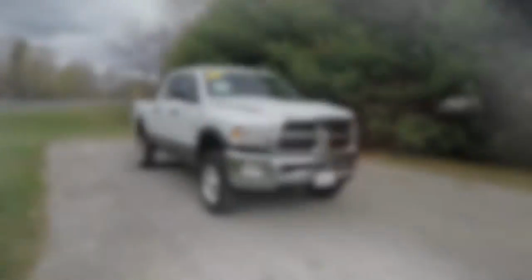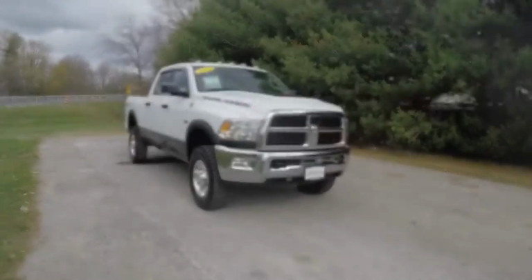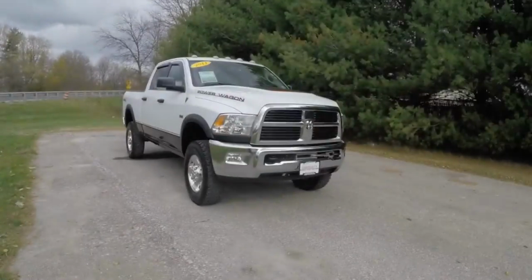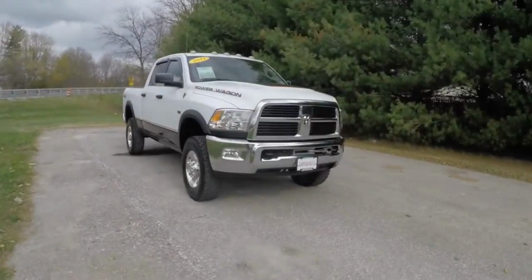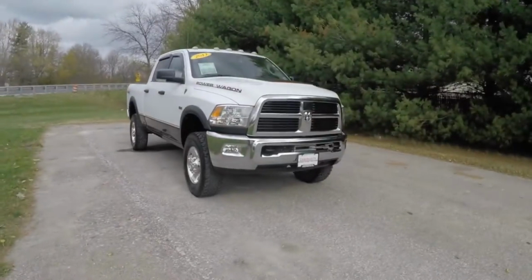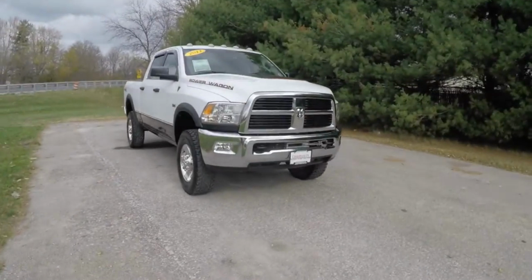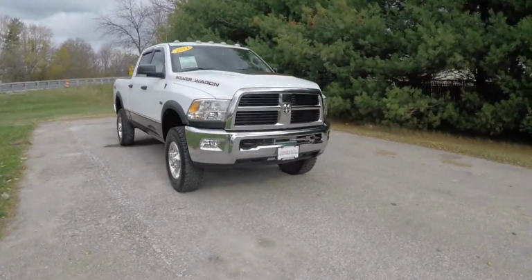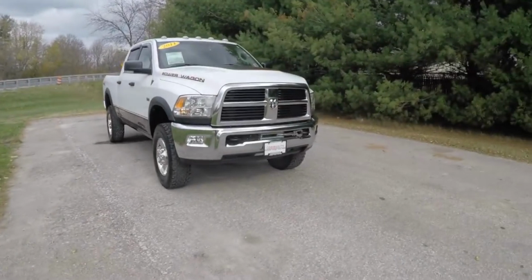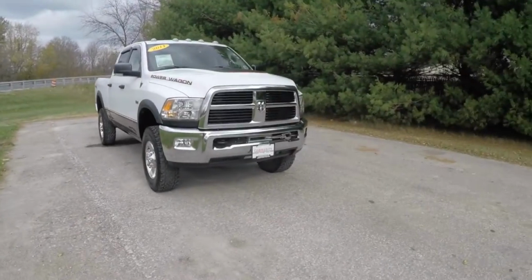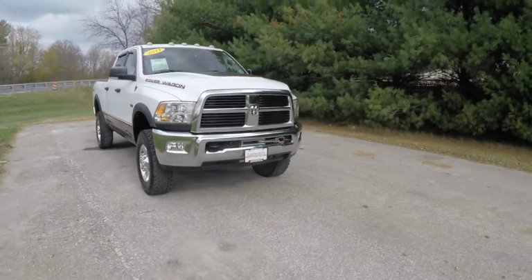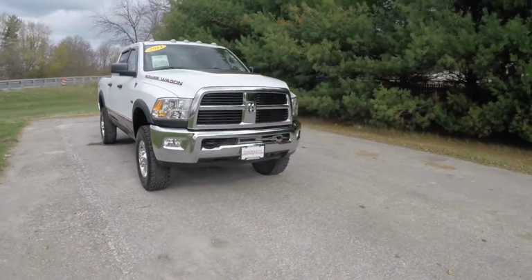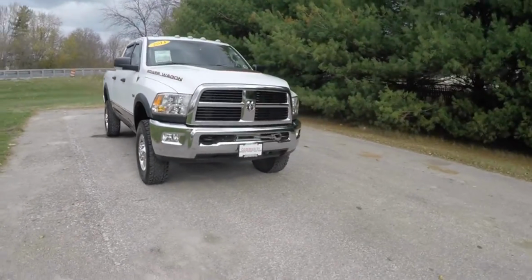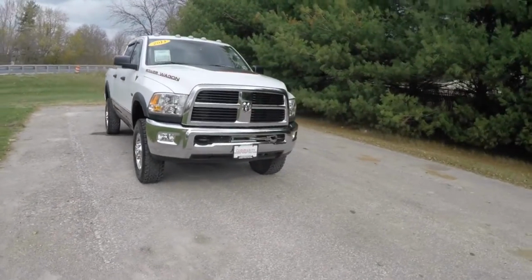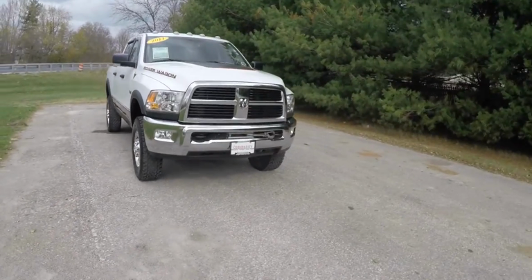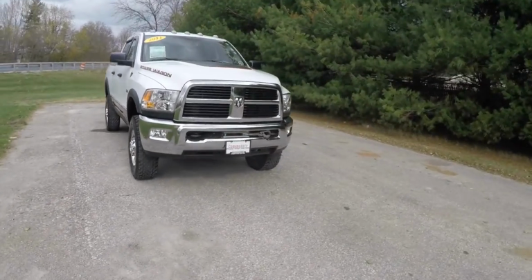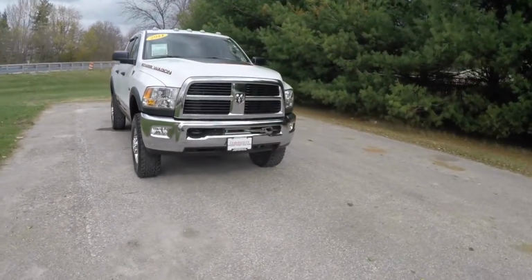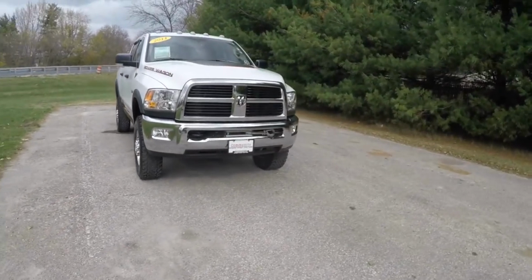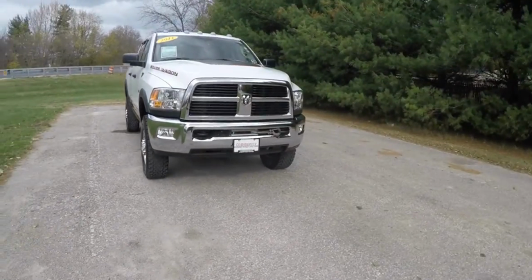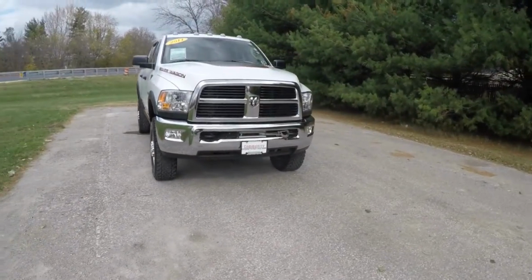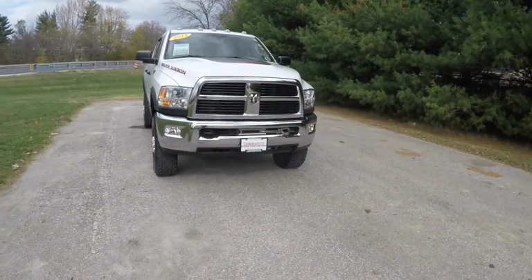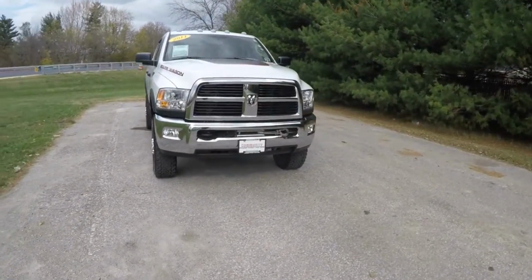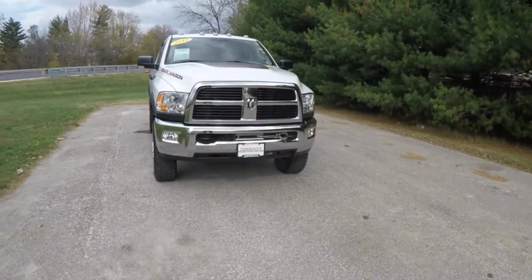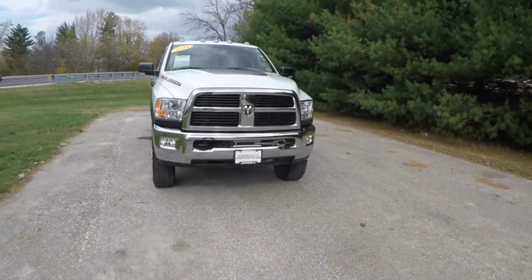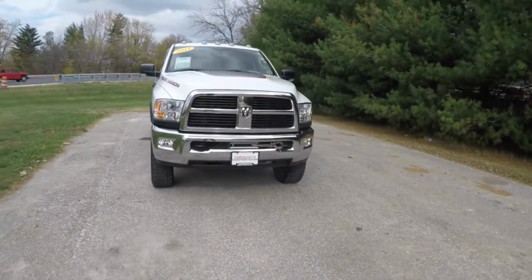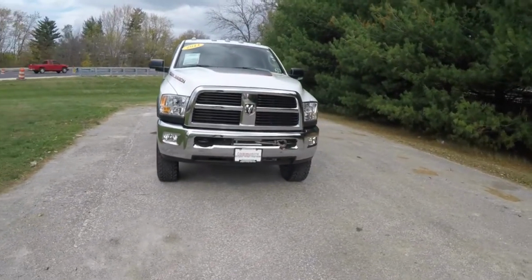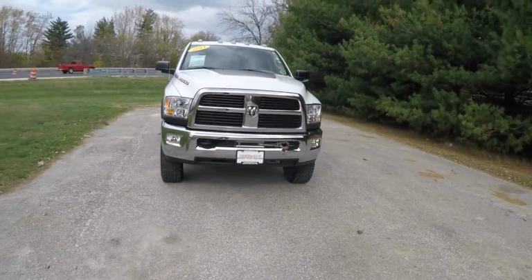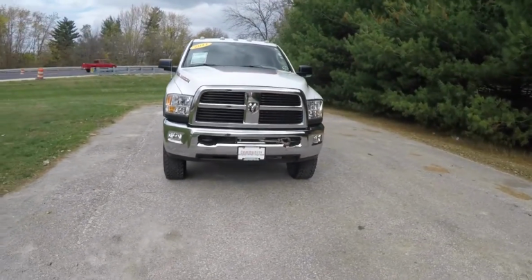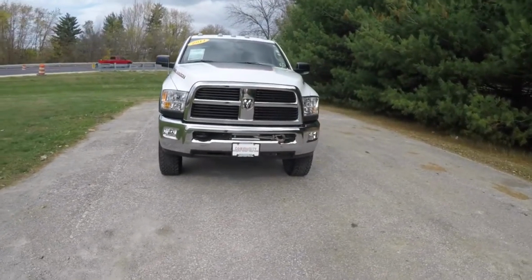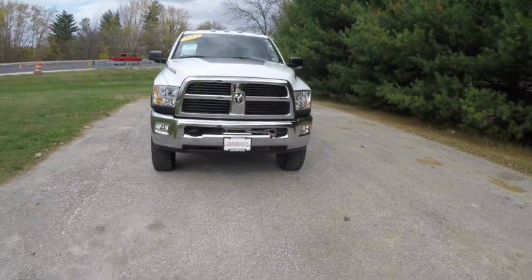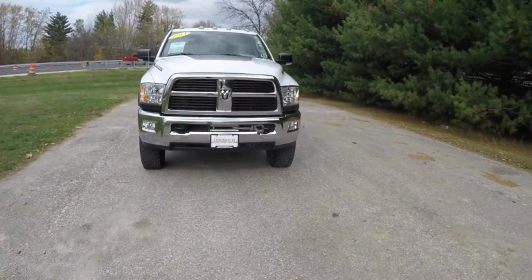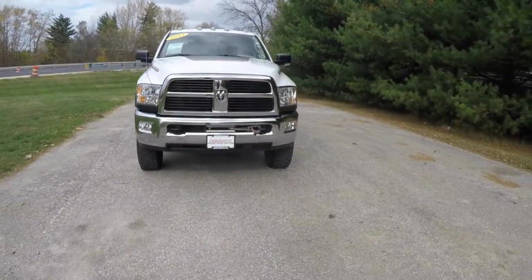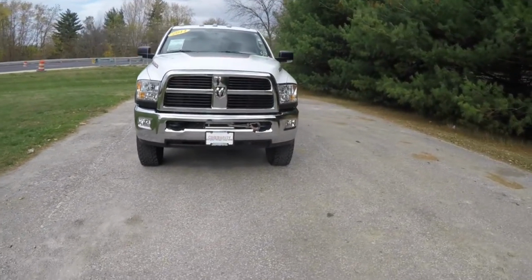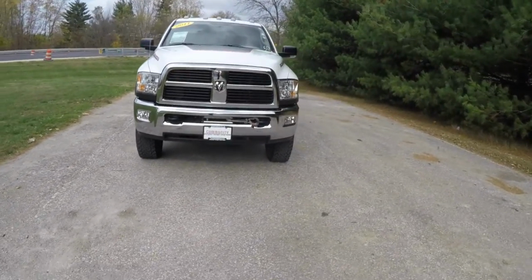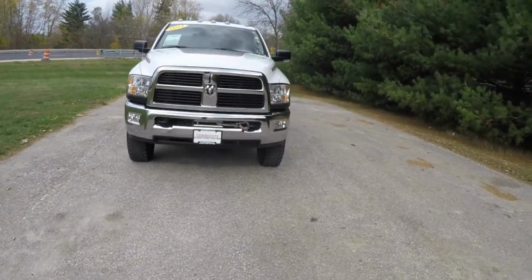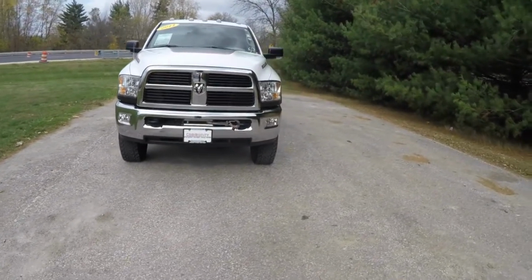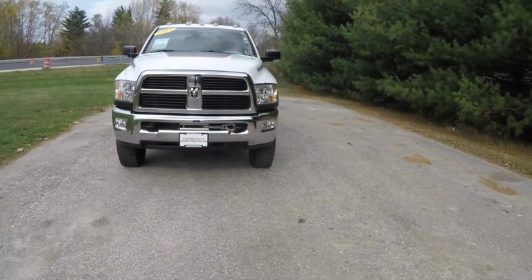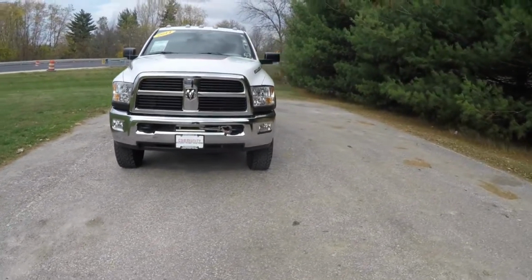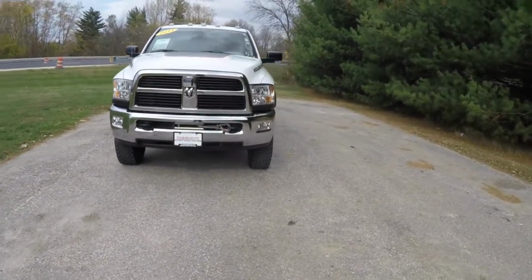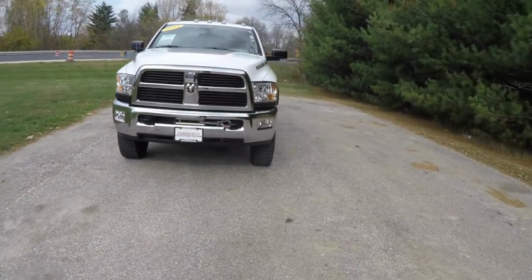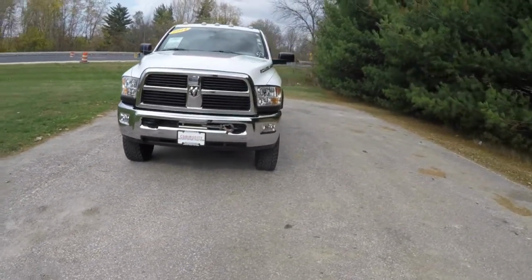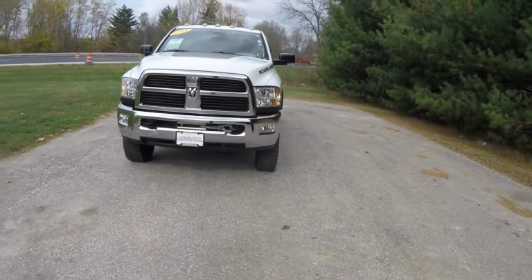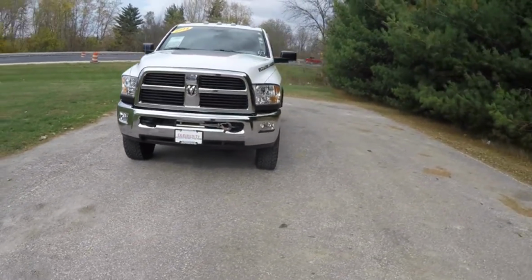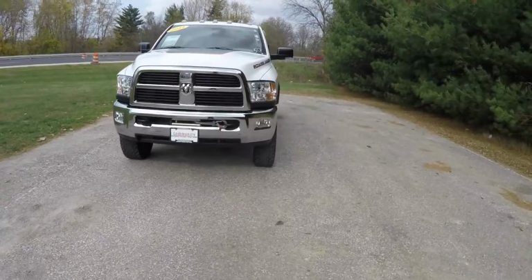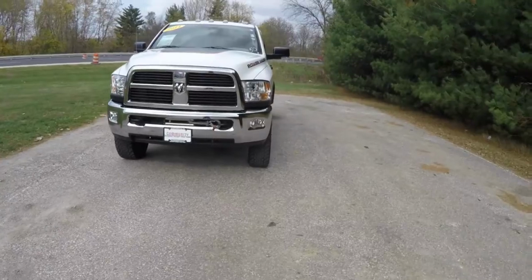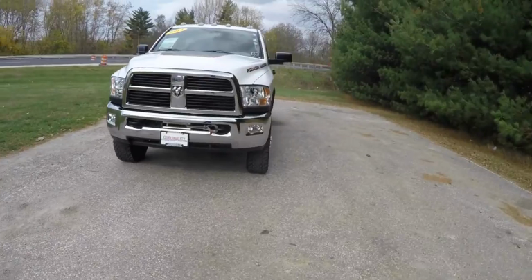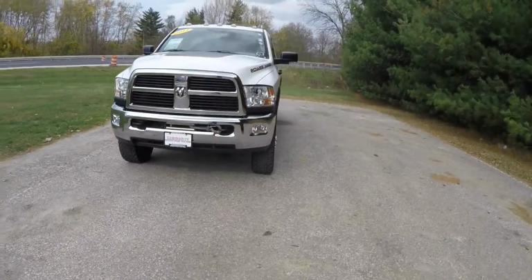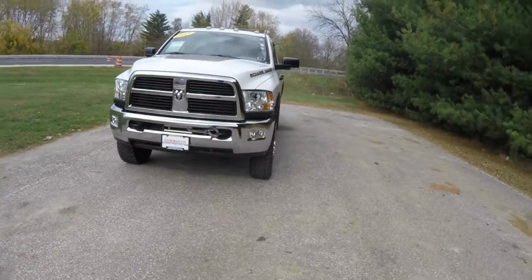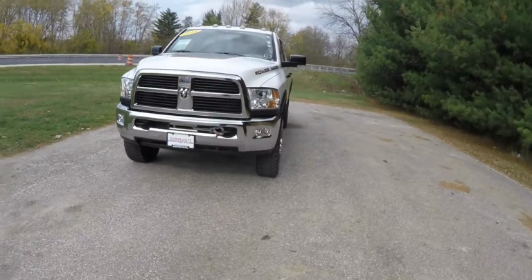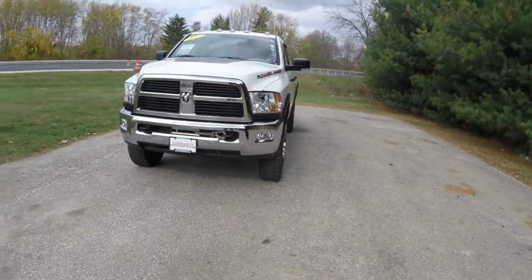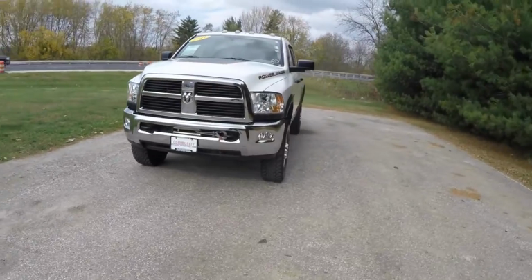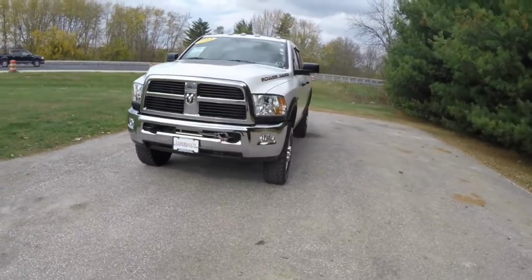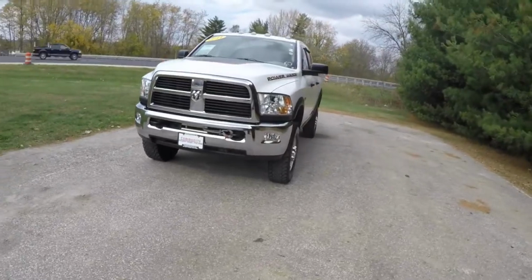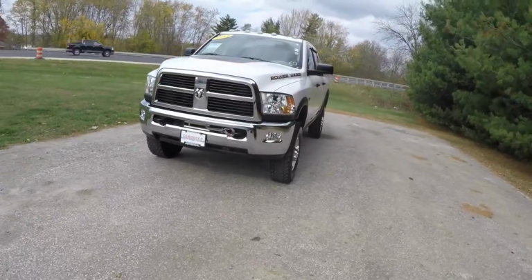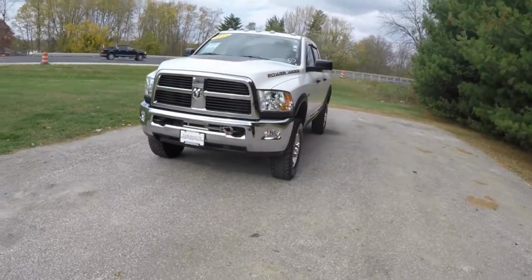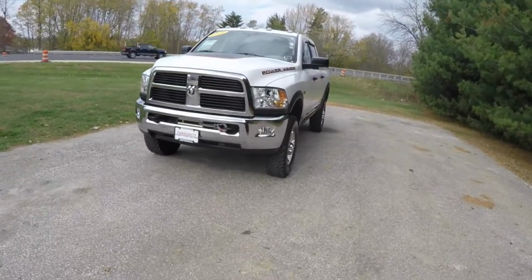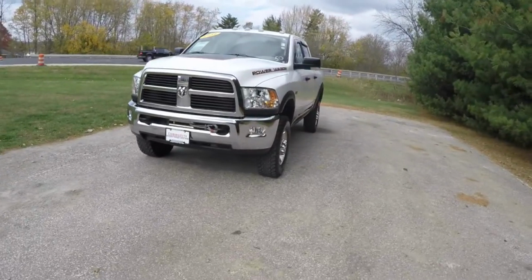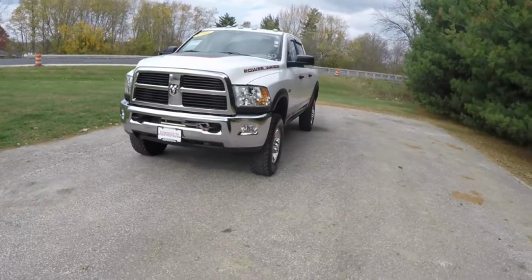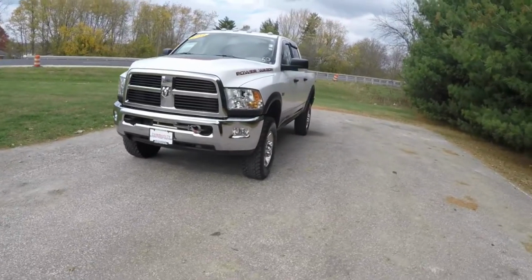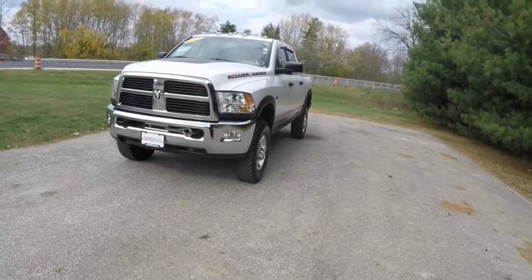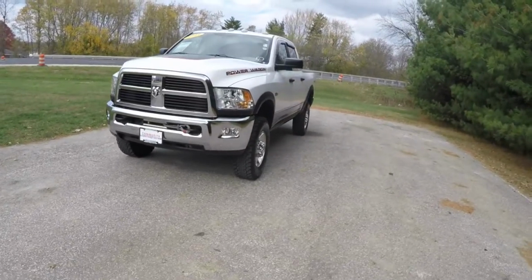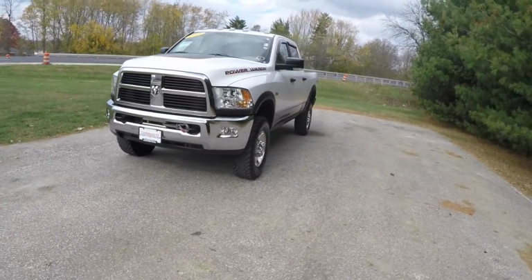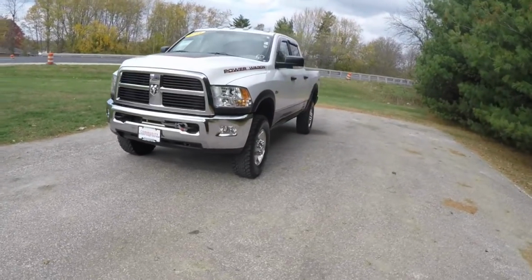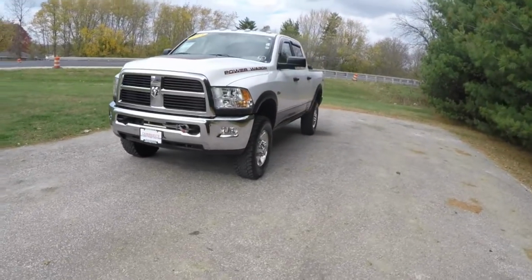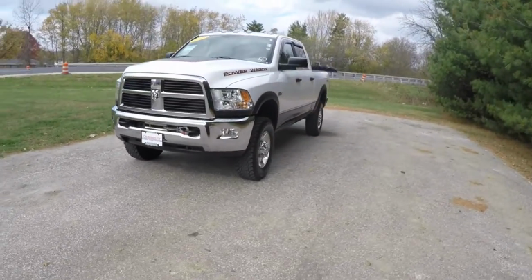Hello everyone. Today we're going to take a quick walk around look at this 2011 Ram 2500 Power Wagon Crew Cab.